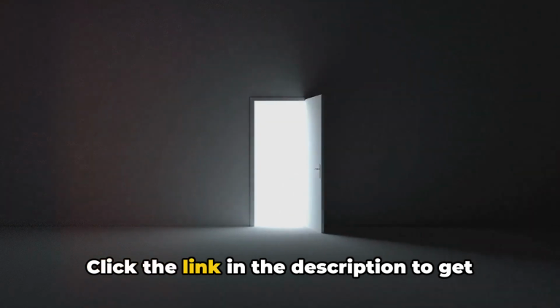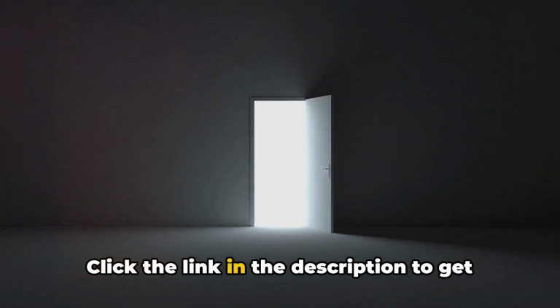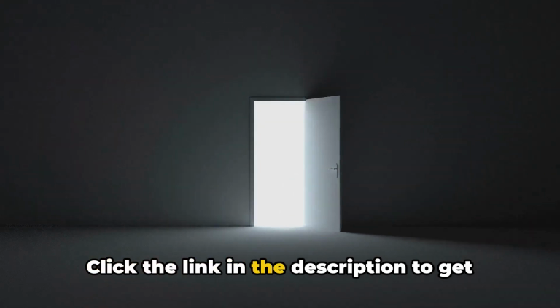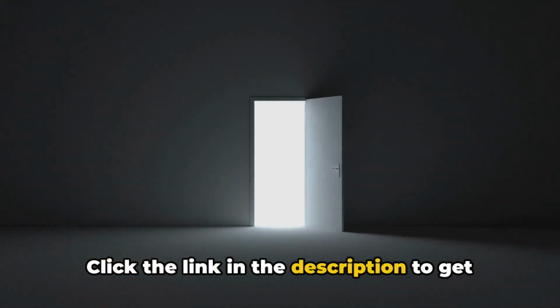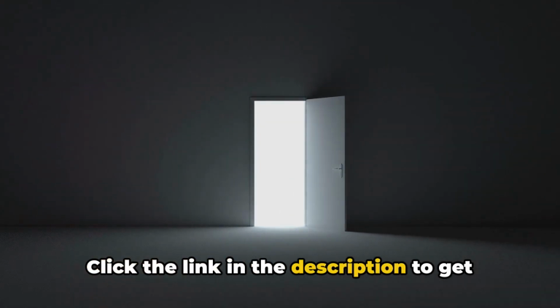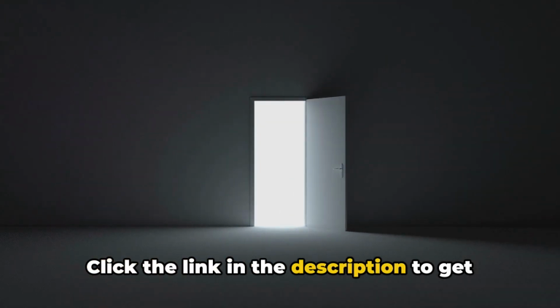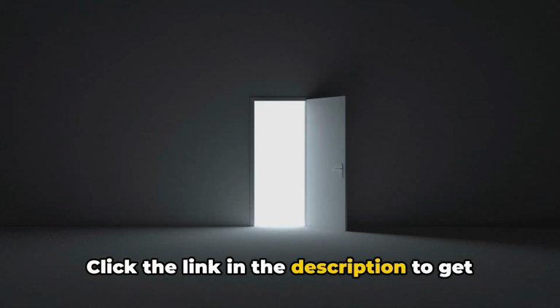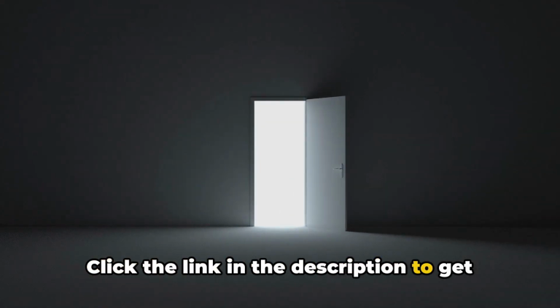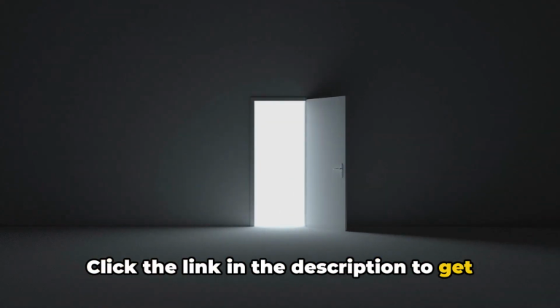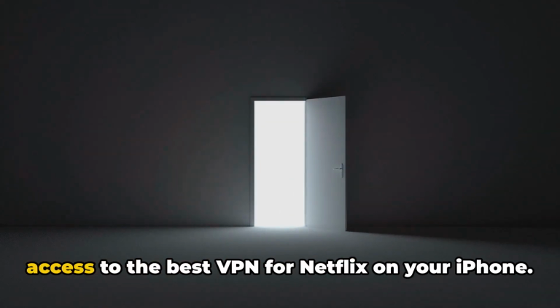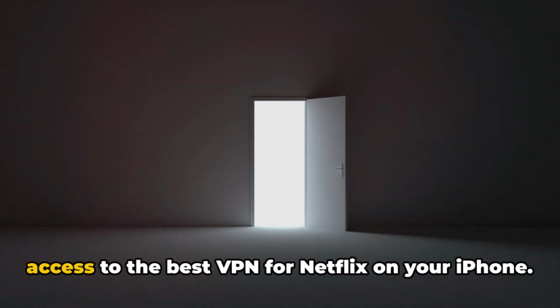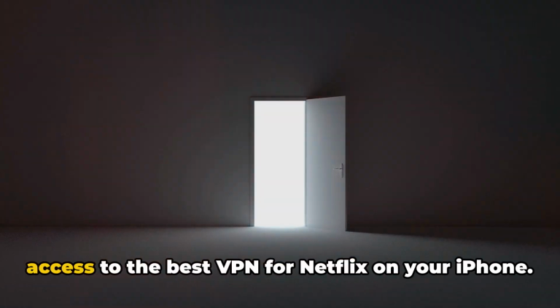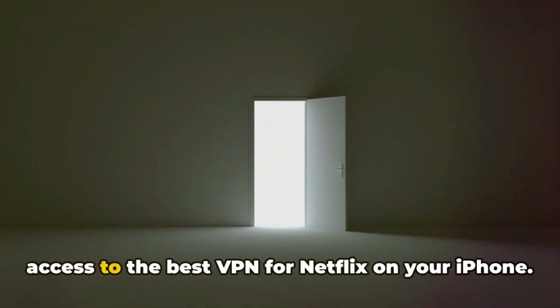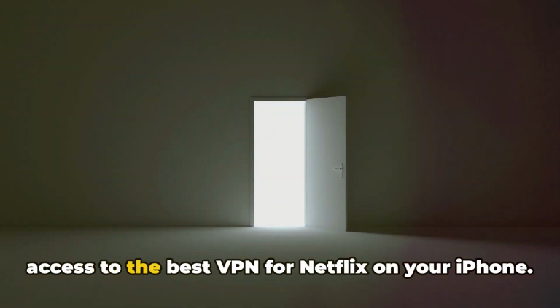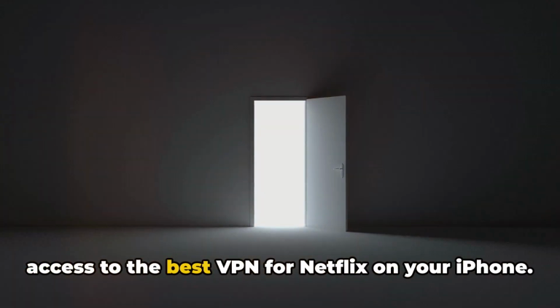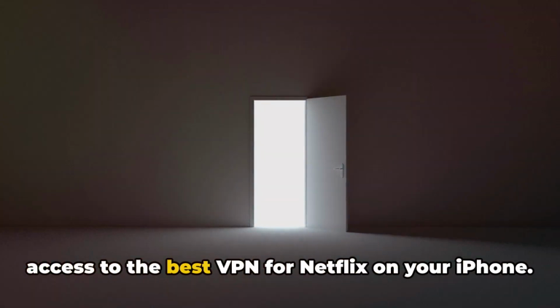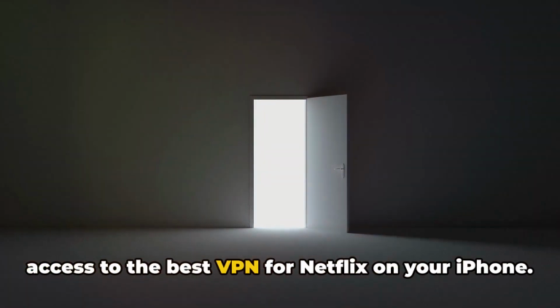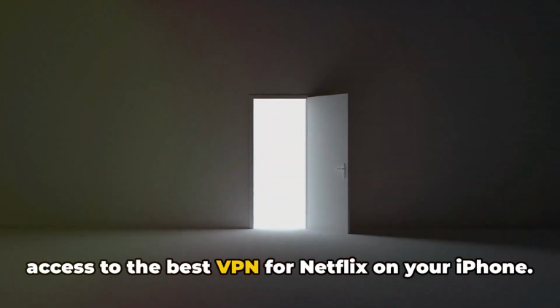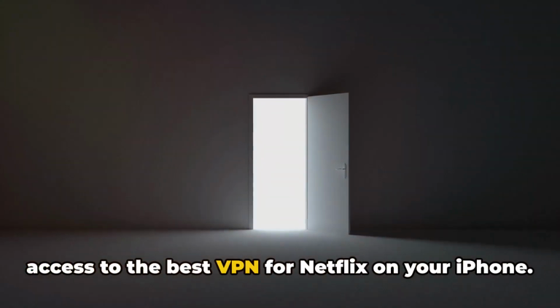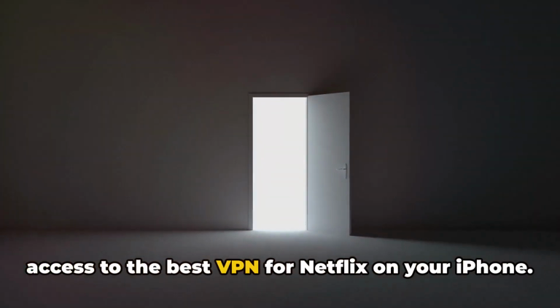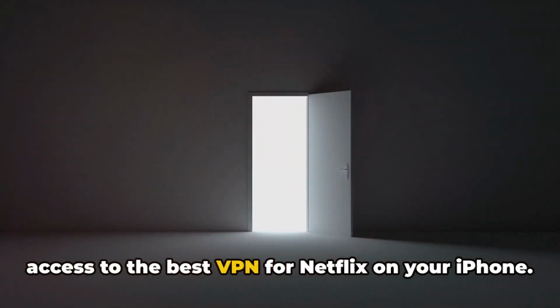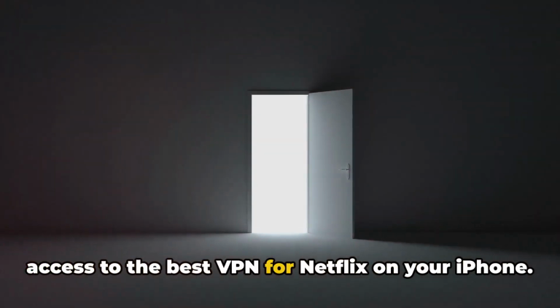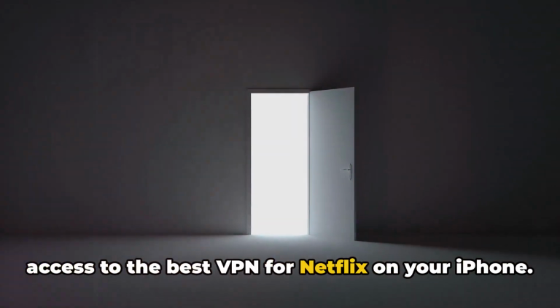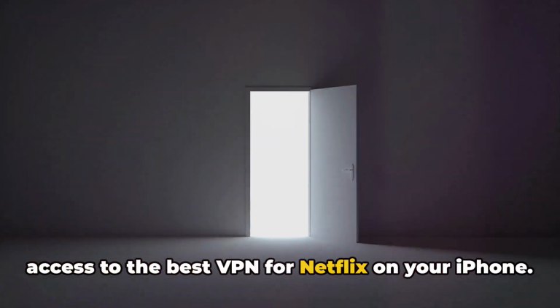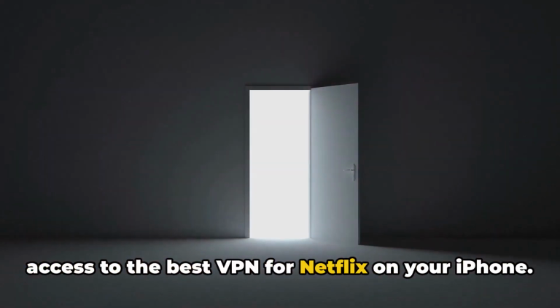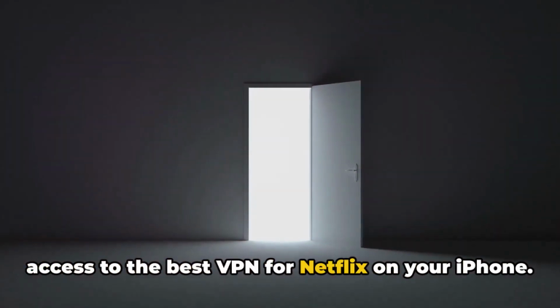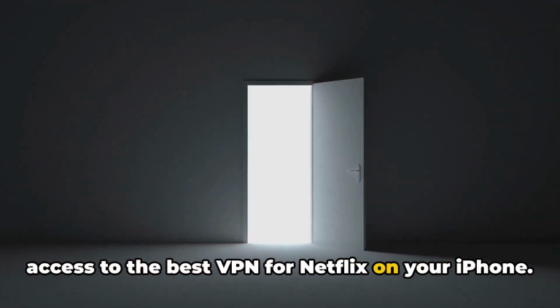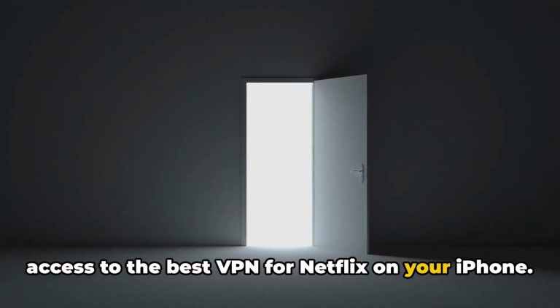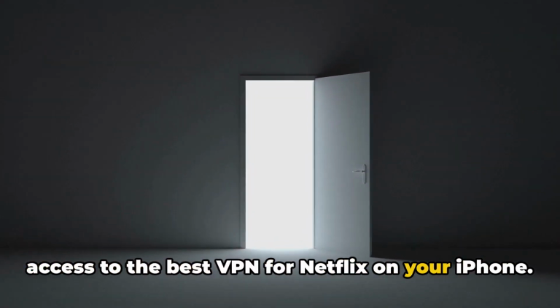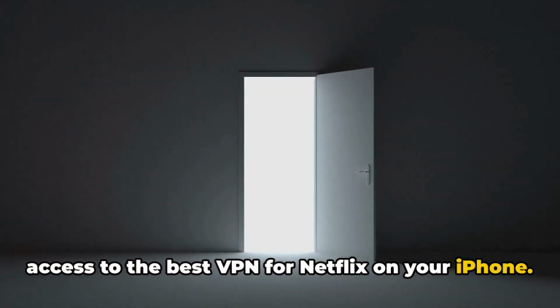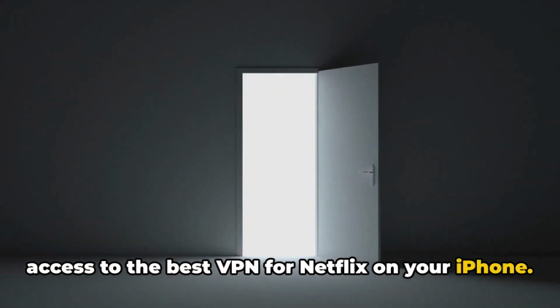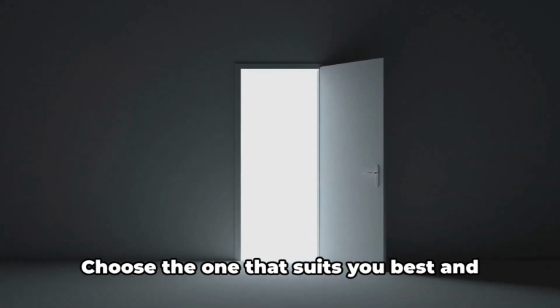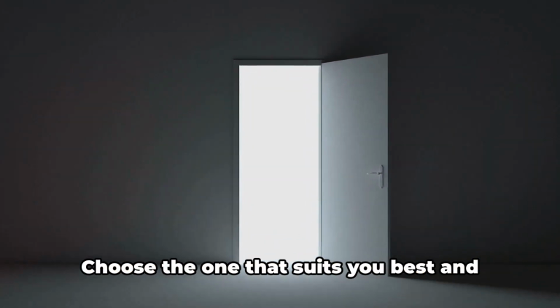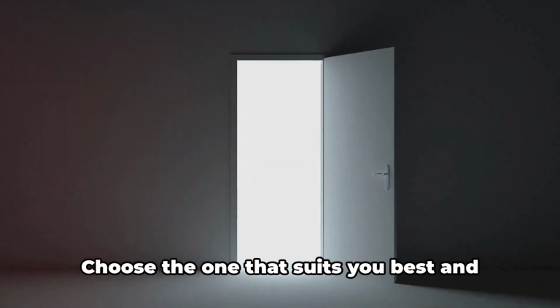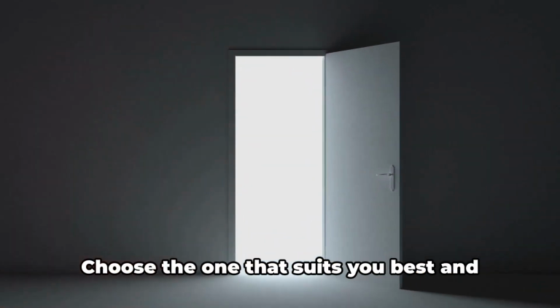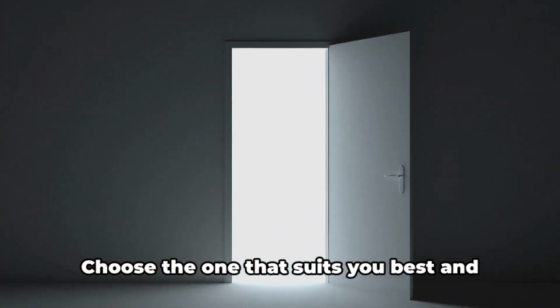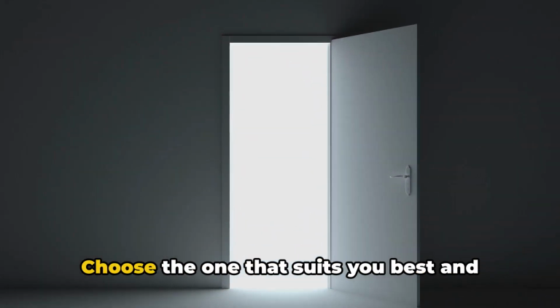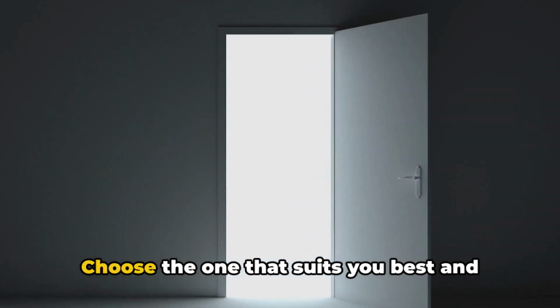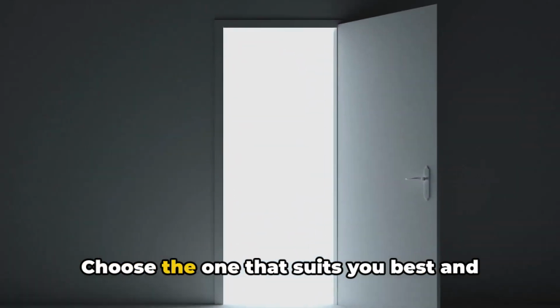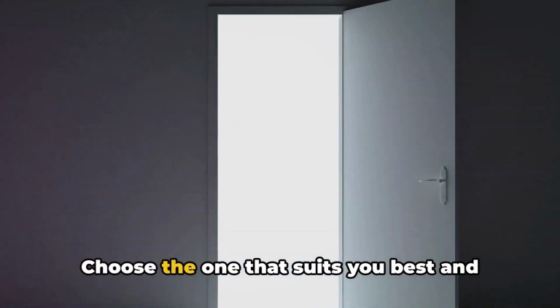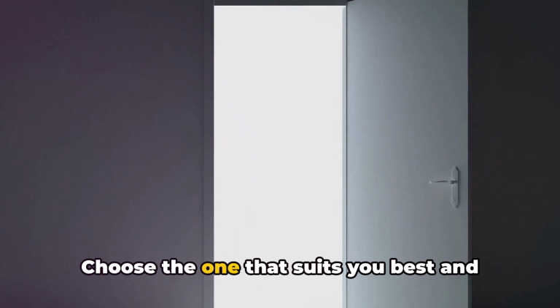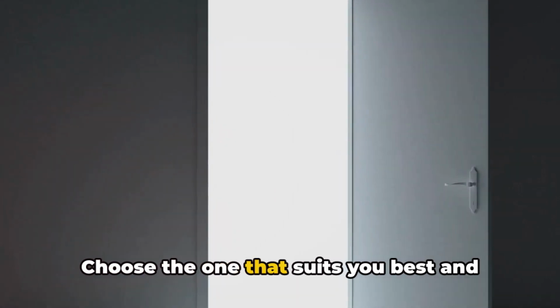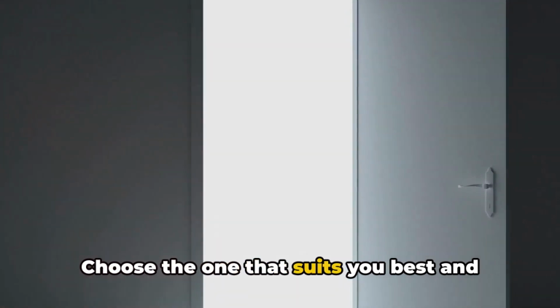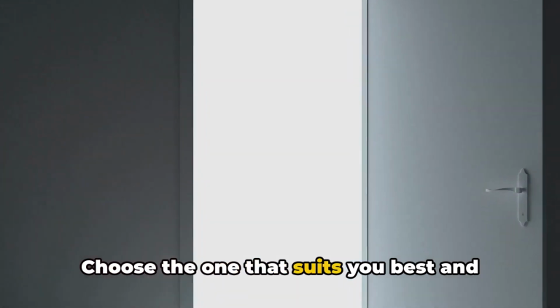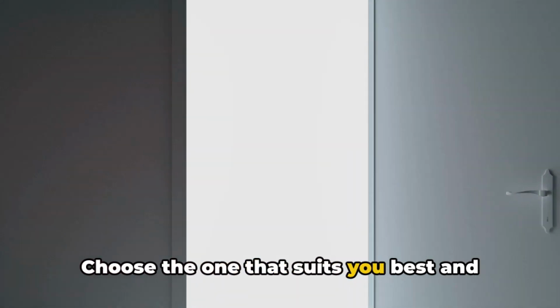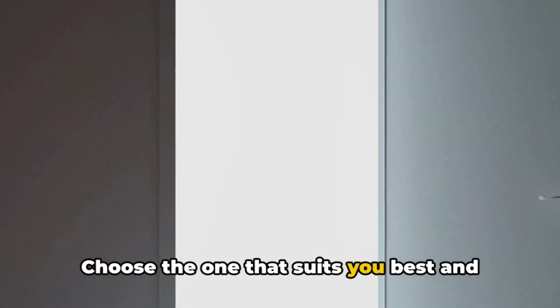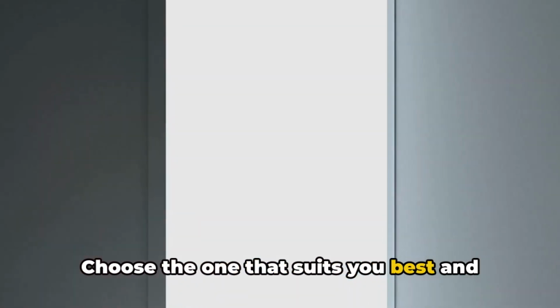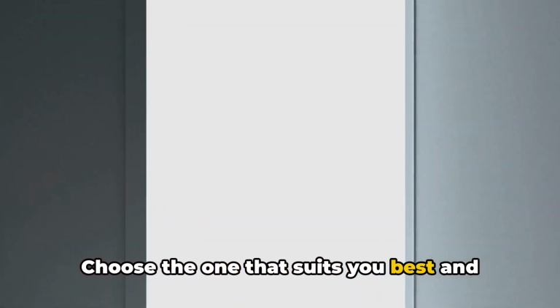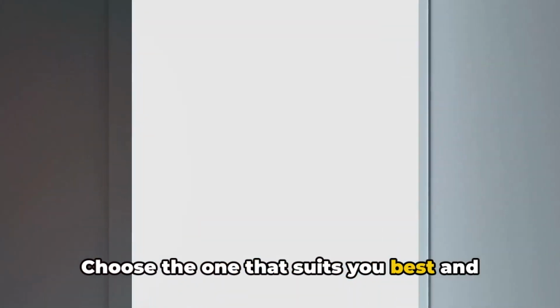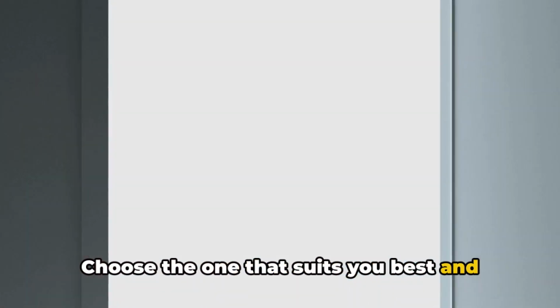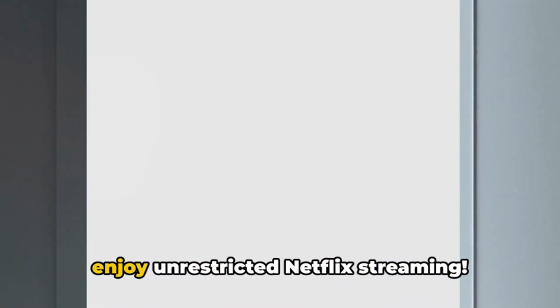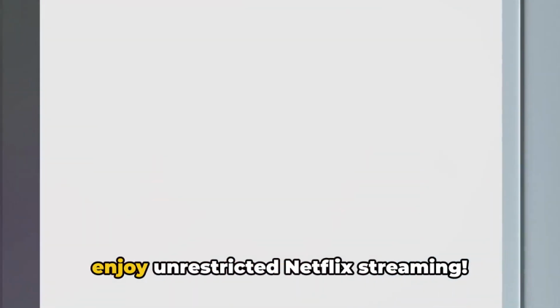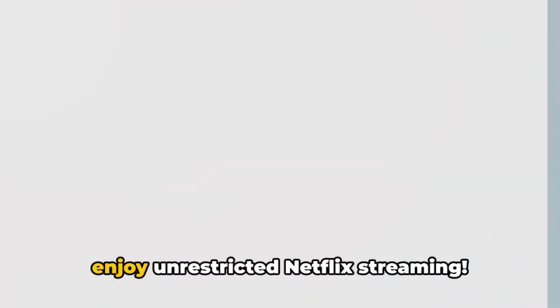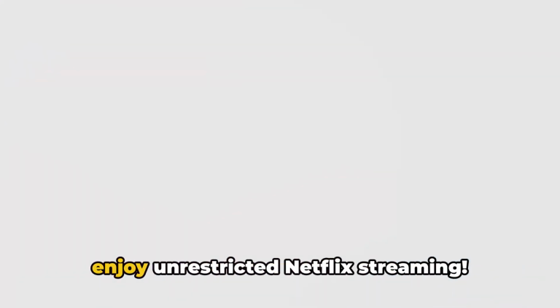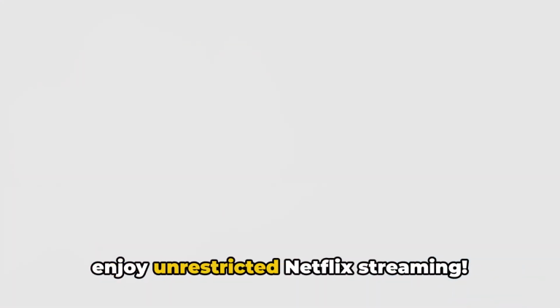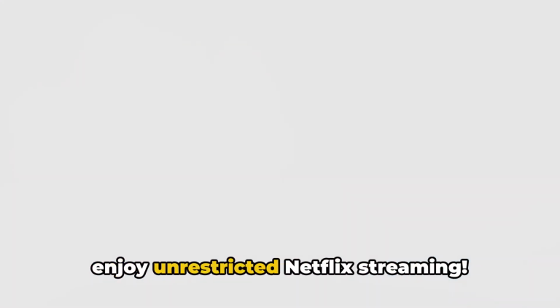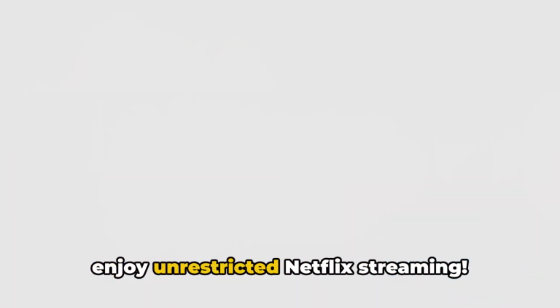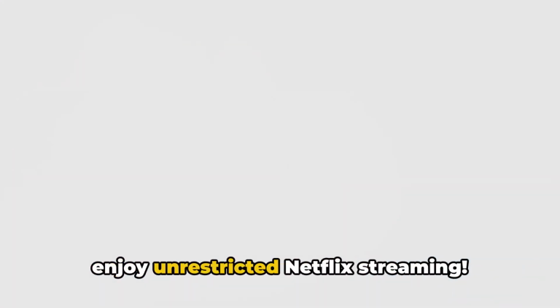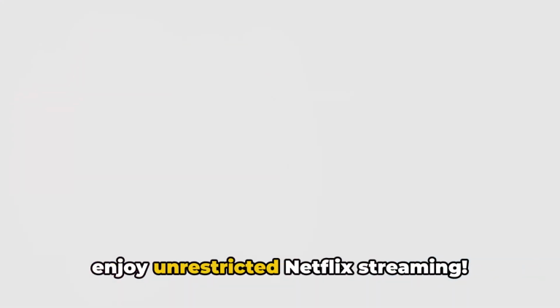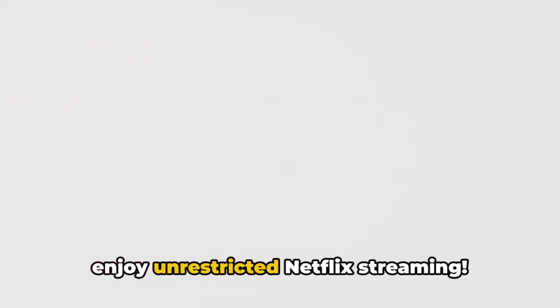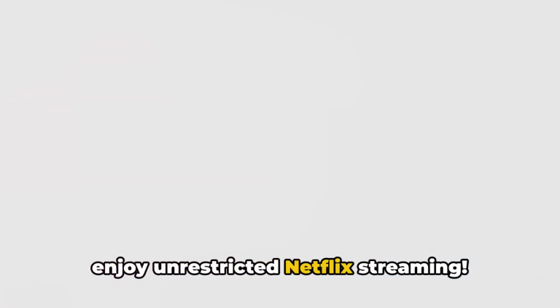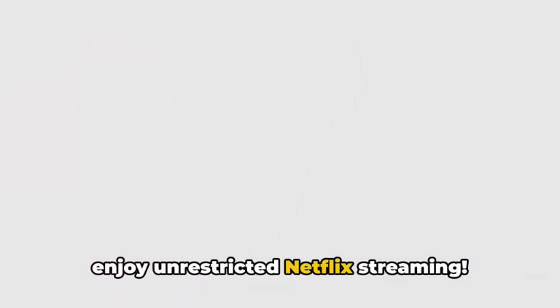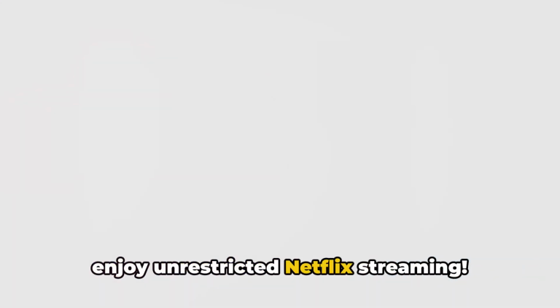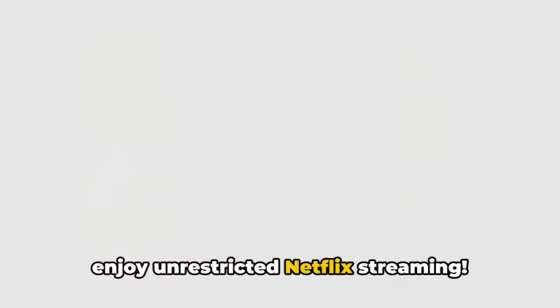Don't forget, these free trials are an unbeatable opportunity to test the waters. Click the link in the description to get access to the best VPN for Netflix on your iPhone. Choose the one that suits you best and enjoy unrestricted Netflix.